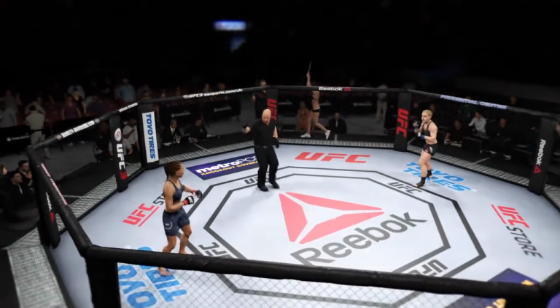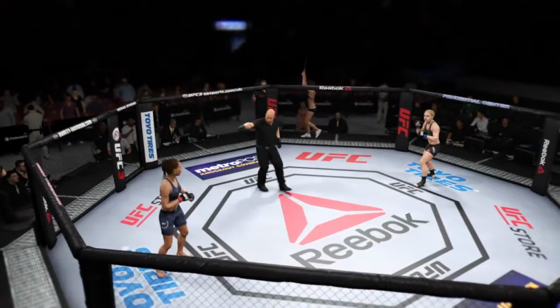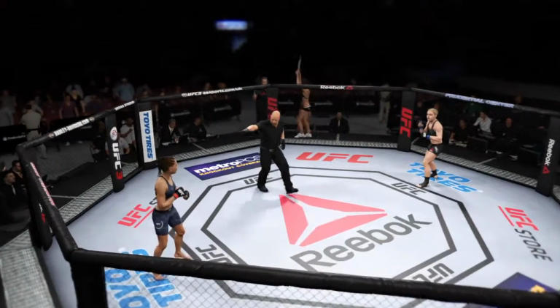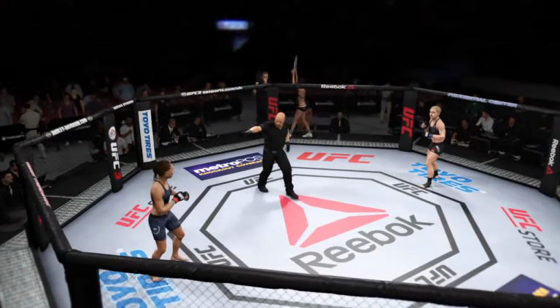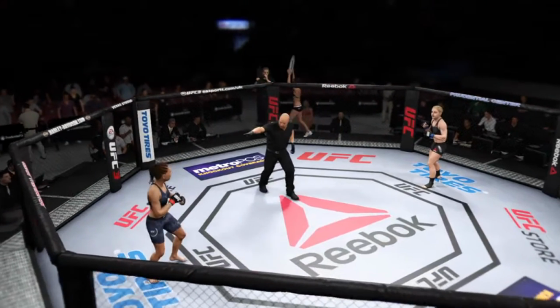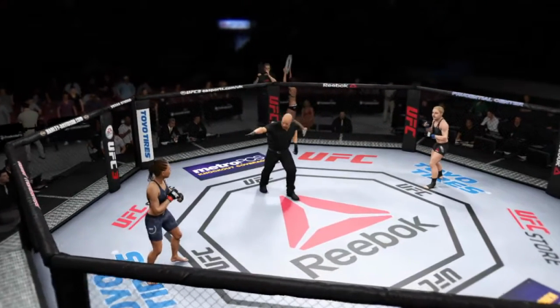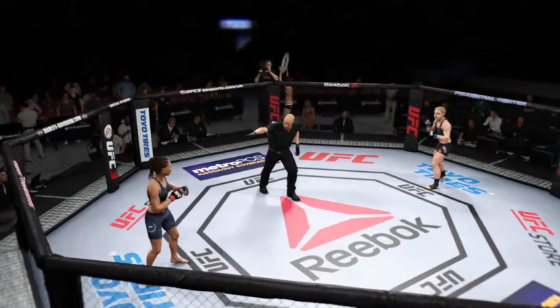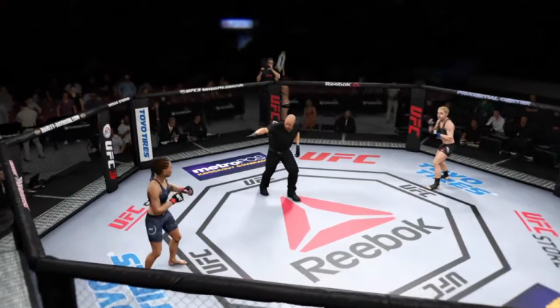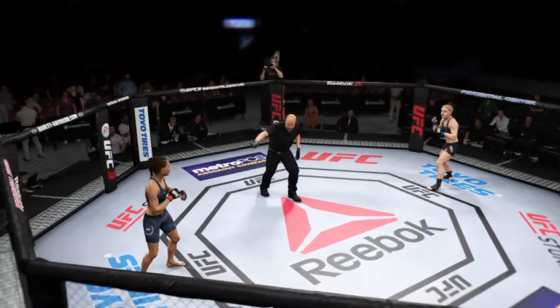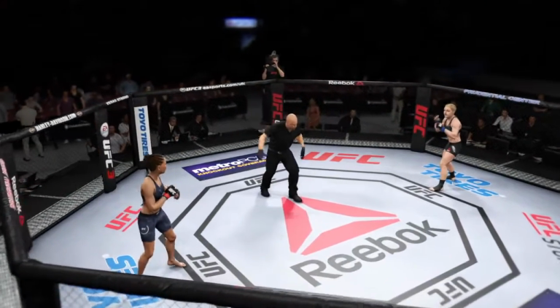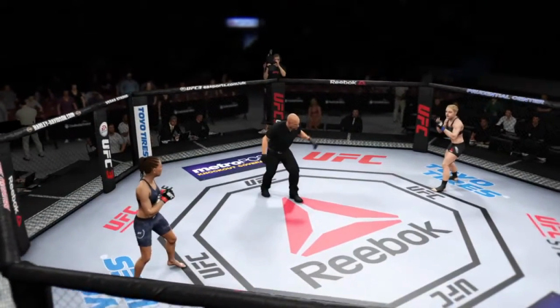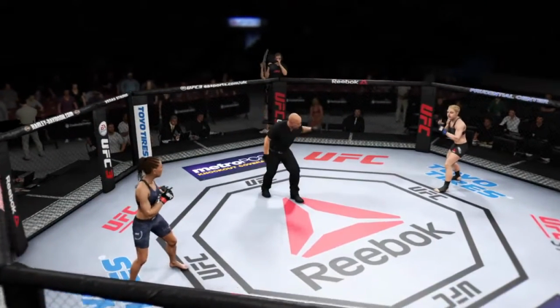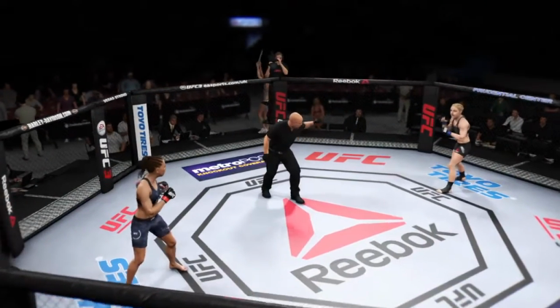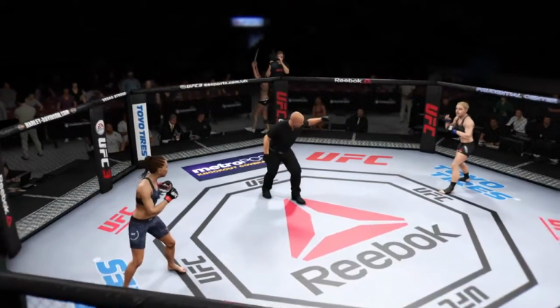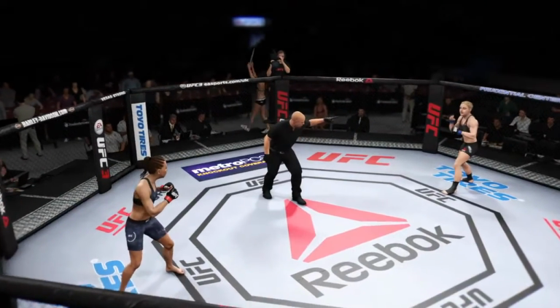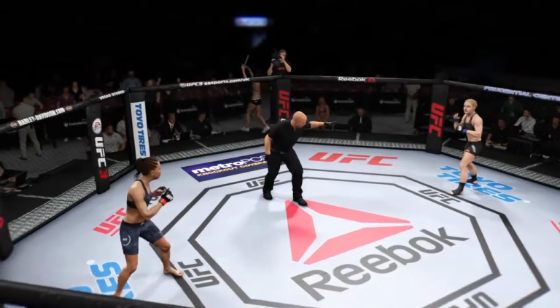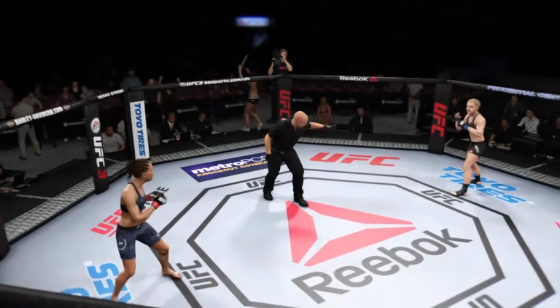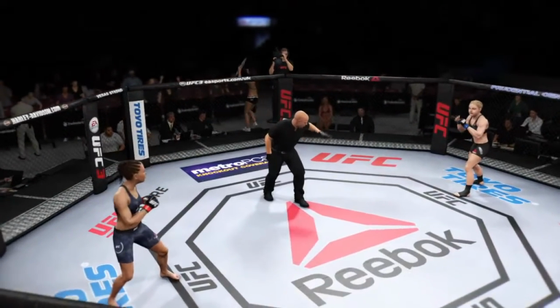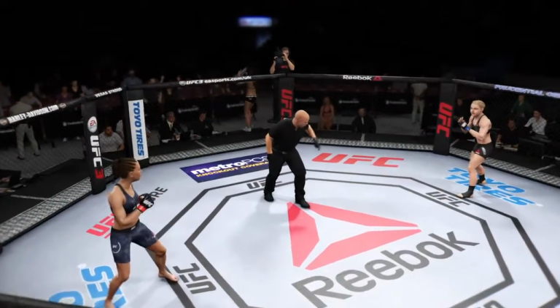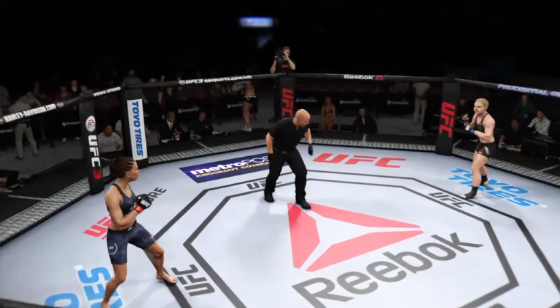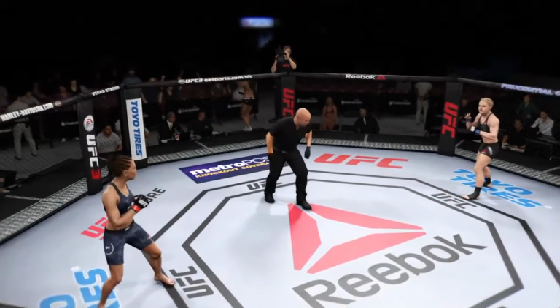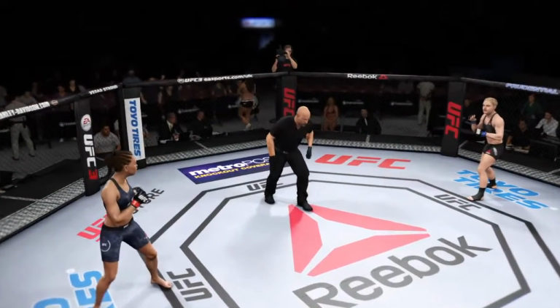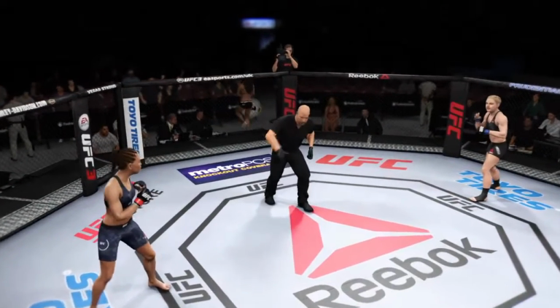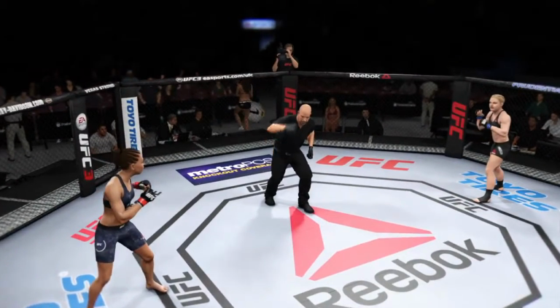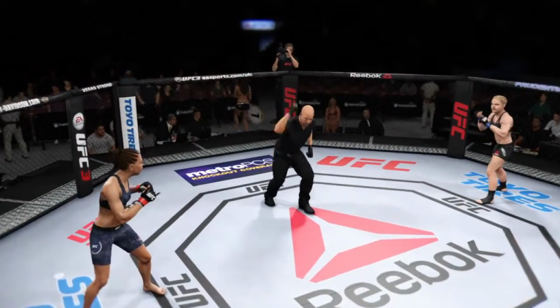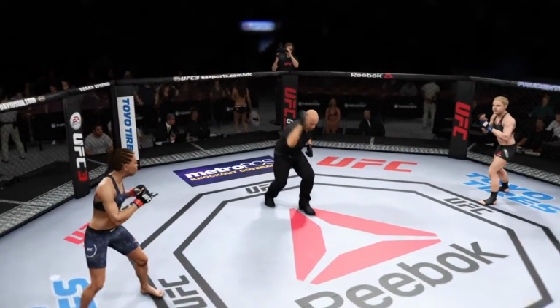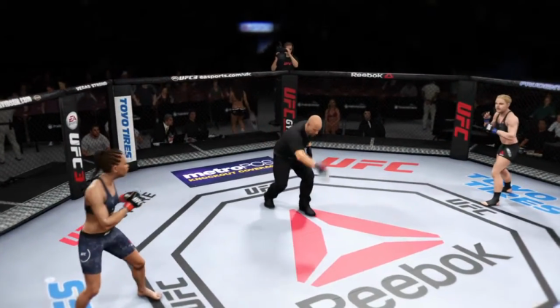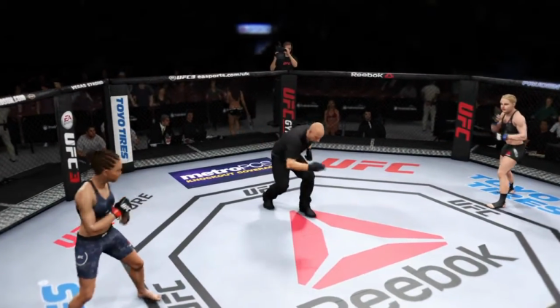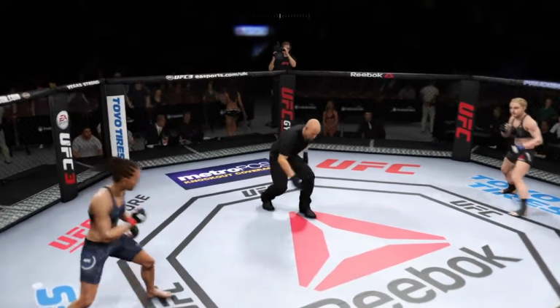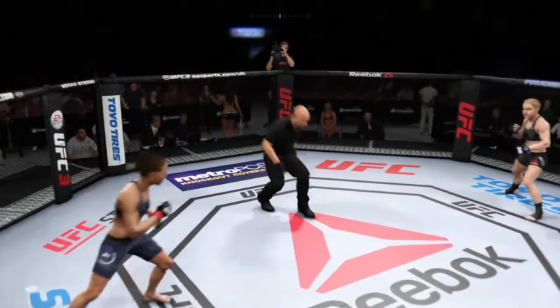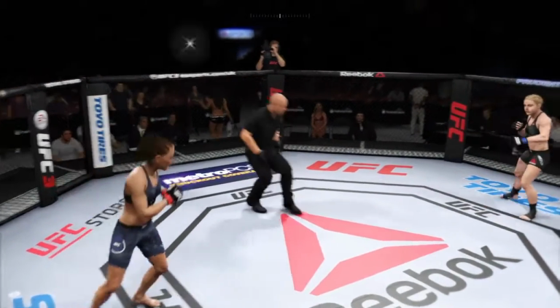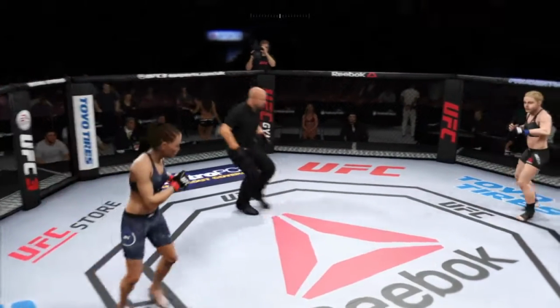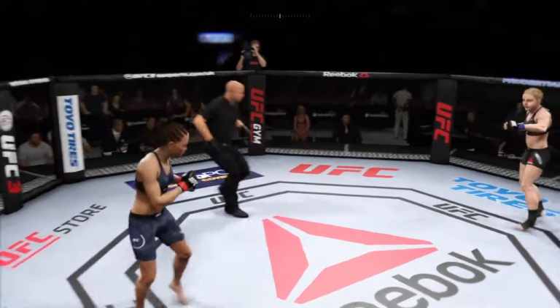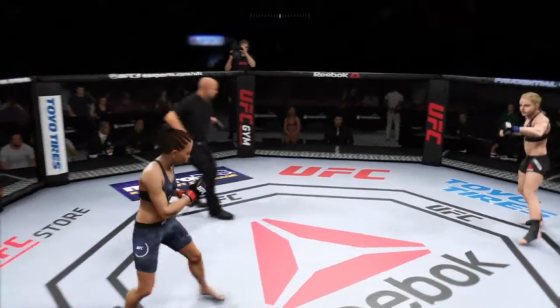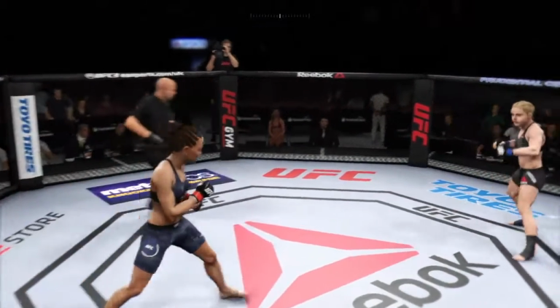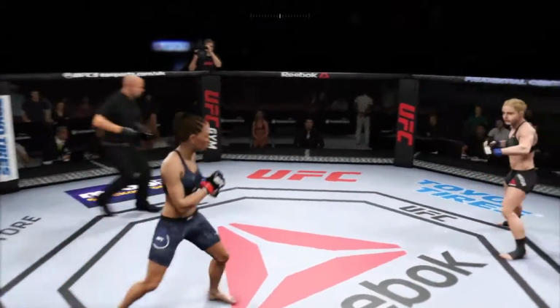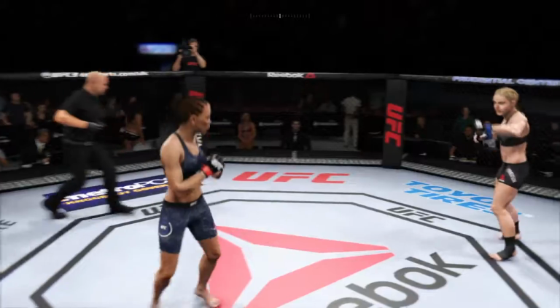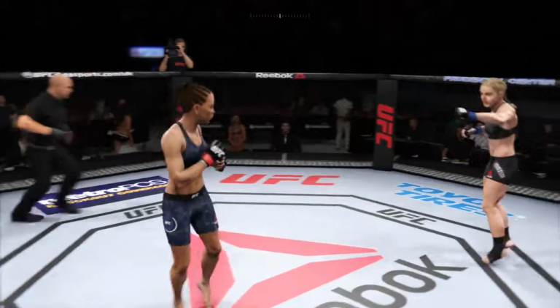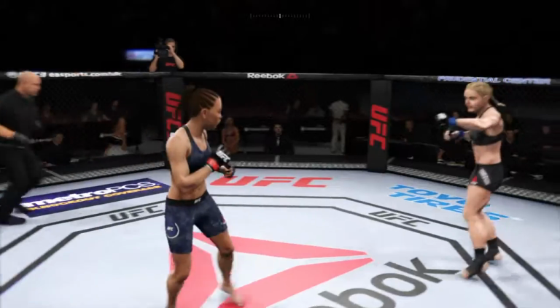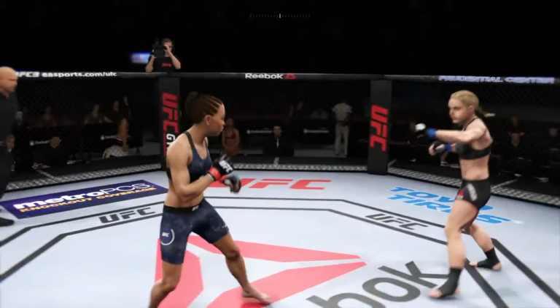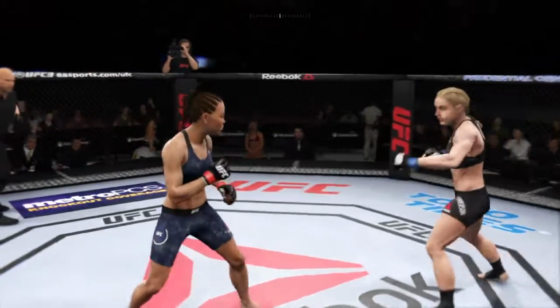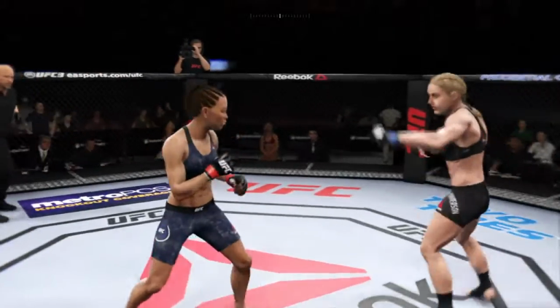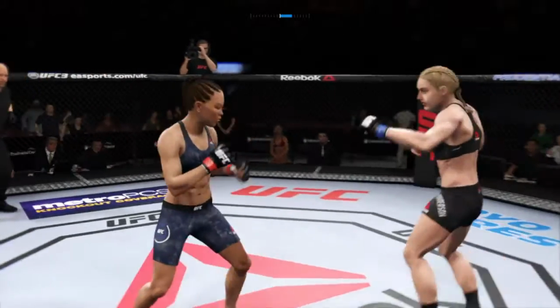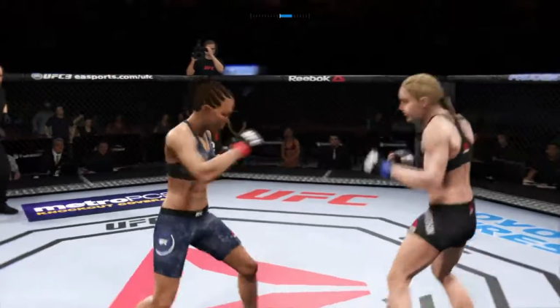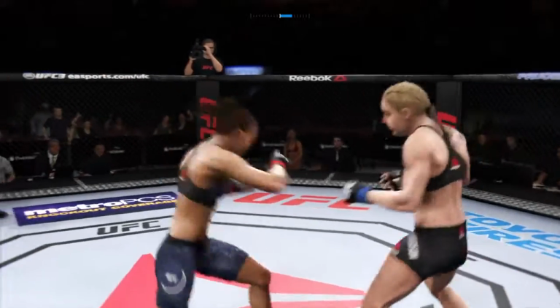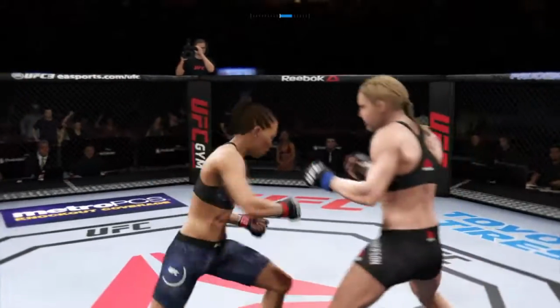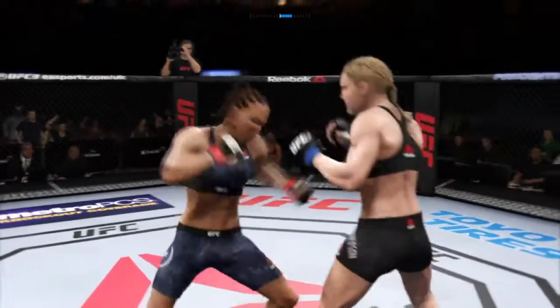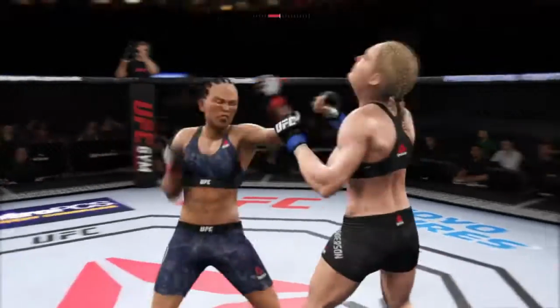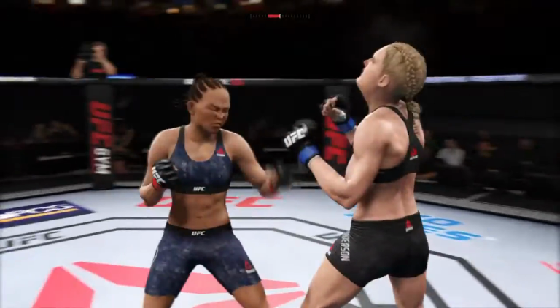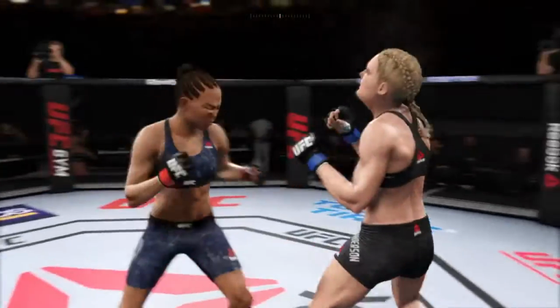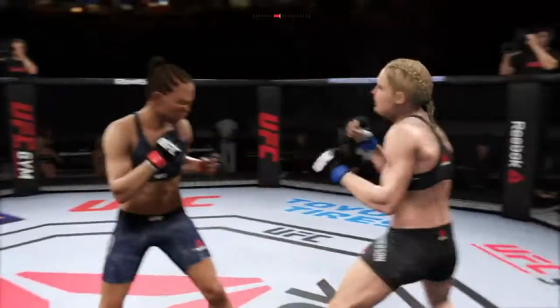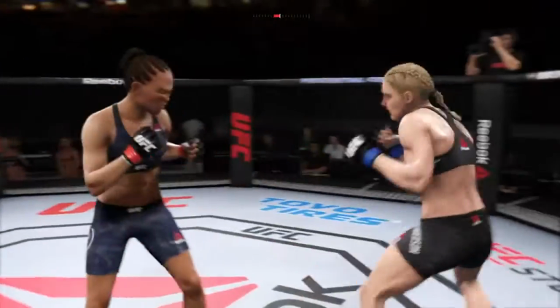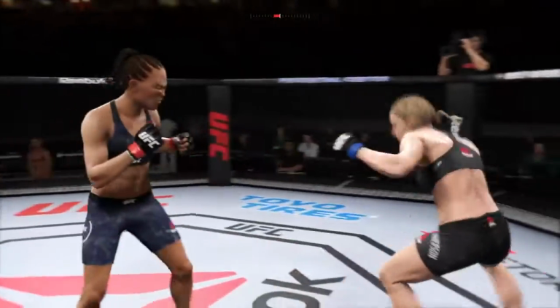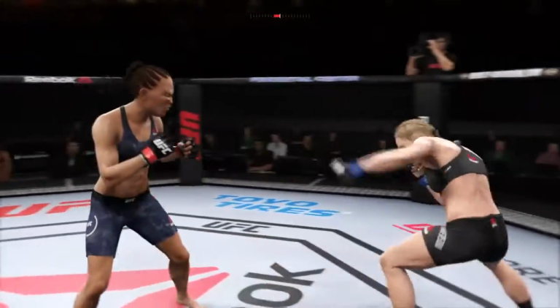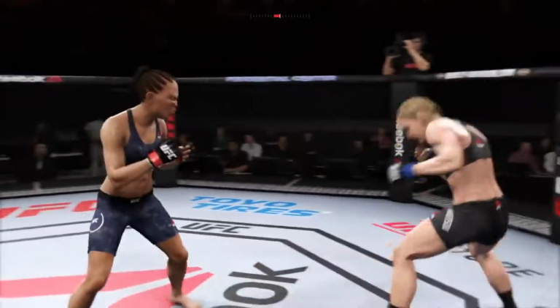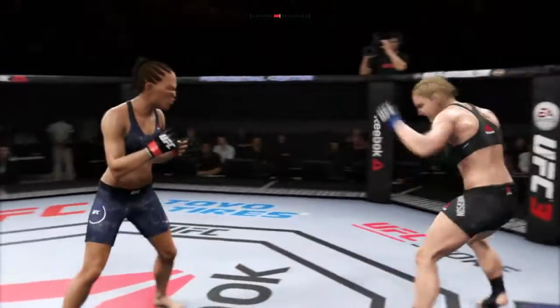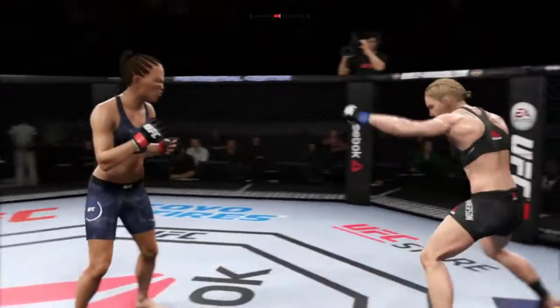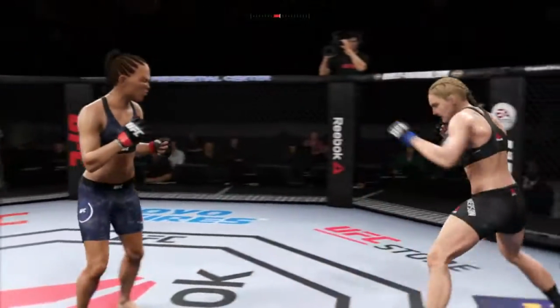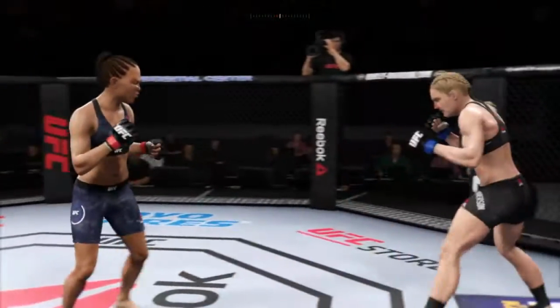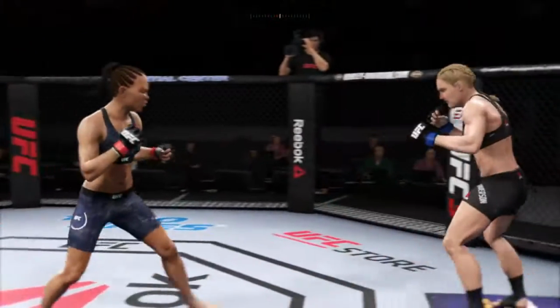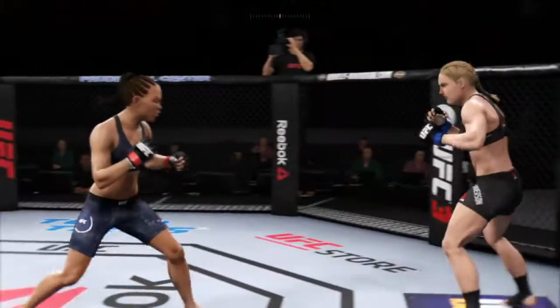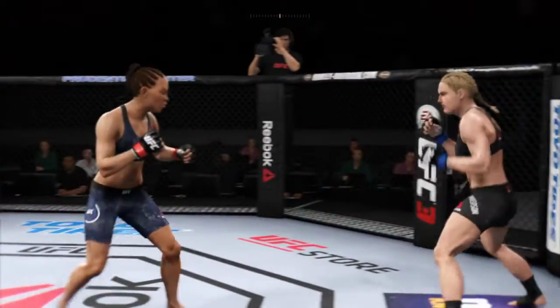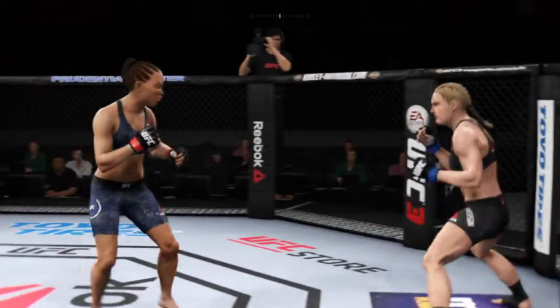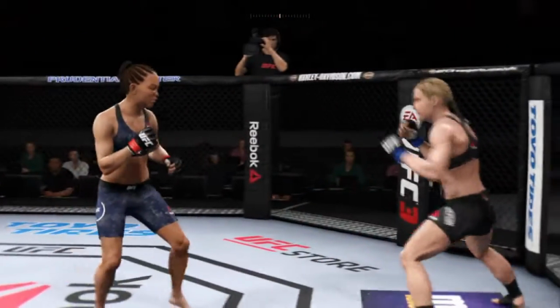You ready? Let's go. And we are underway here live from Prudential Center in Newark, New Jersey.